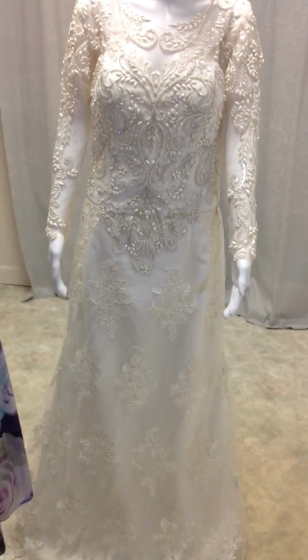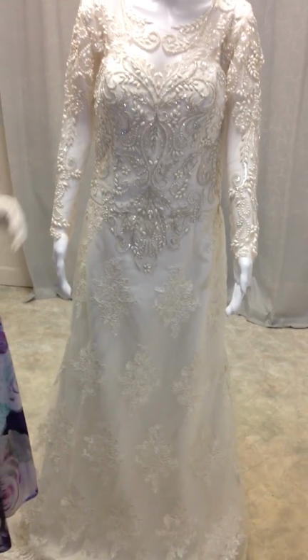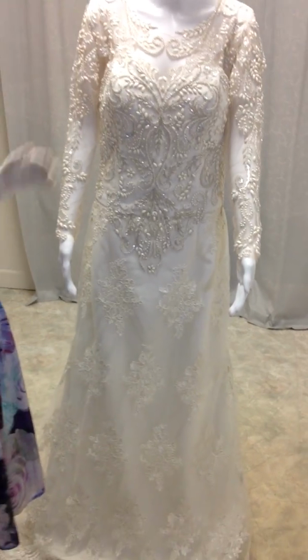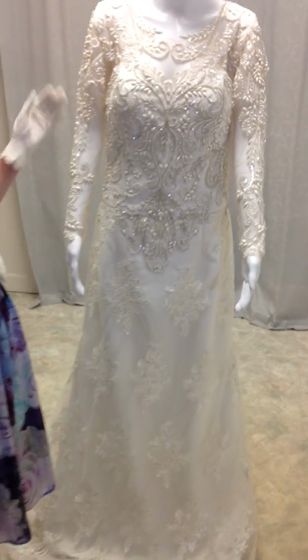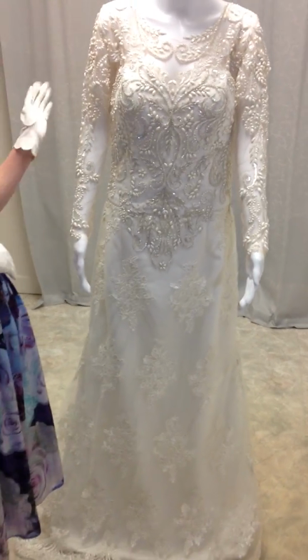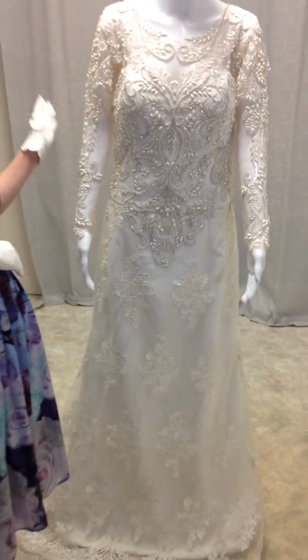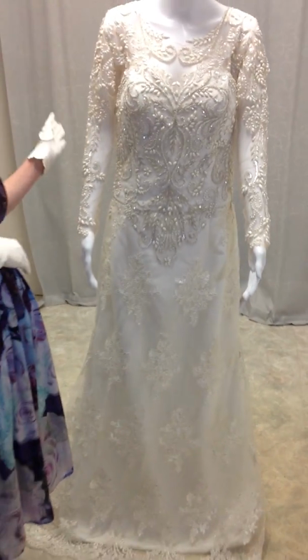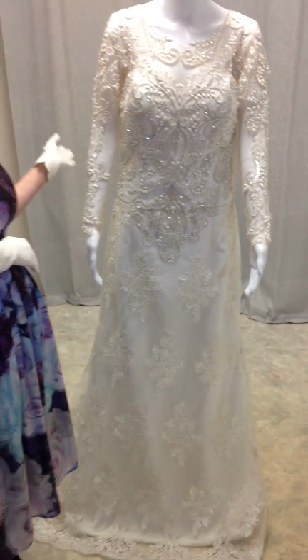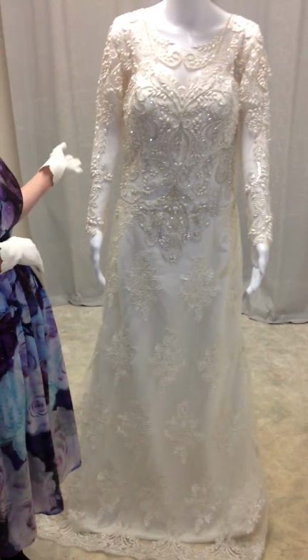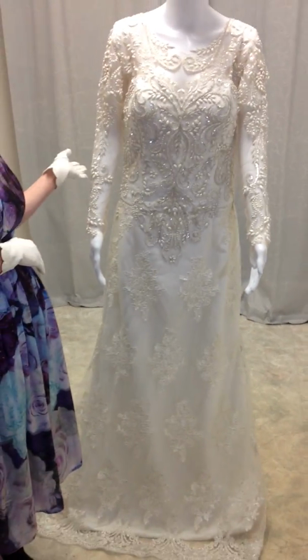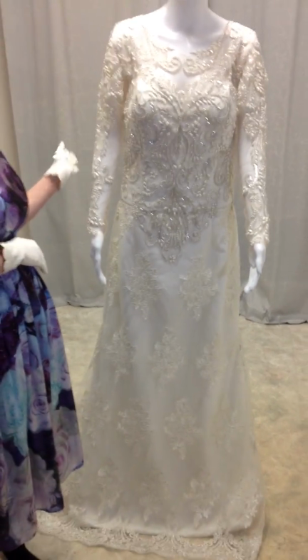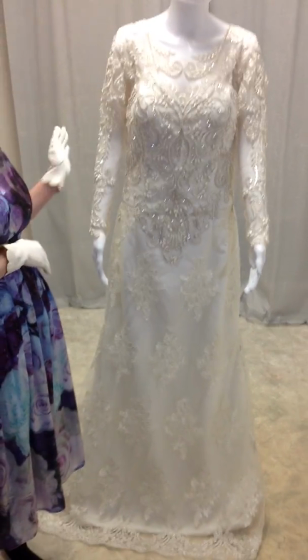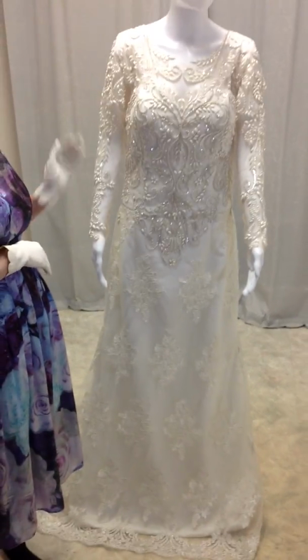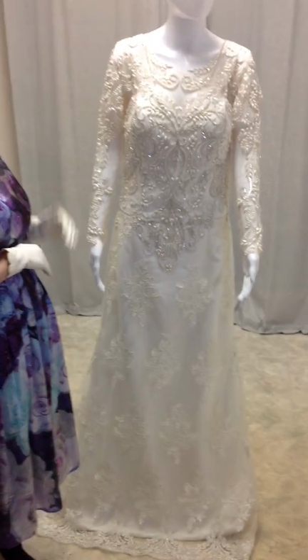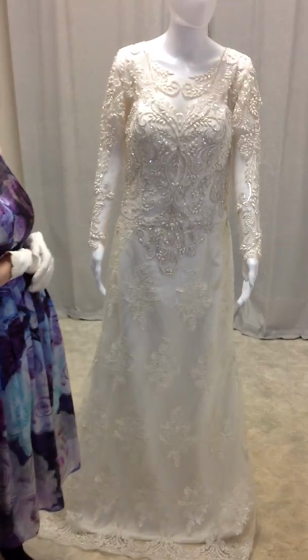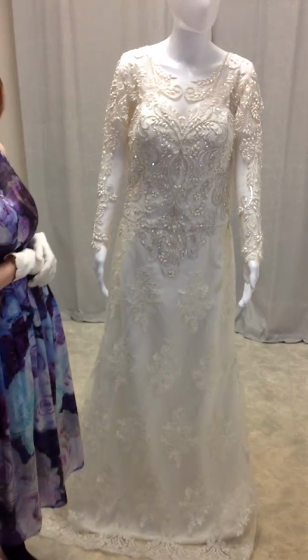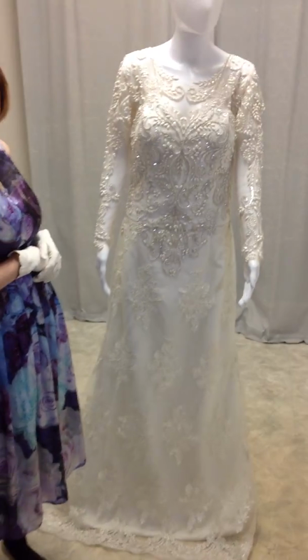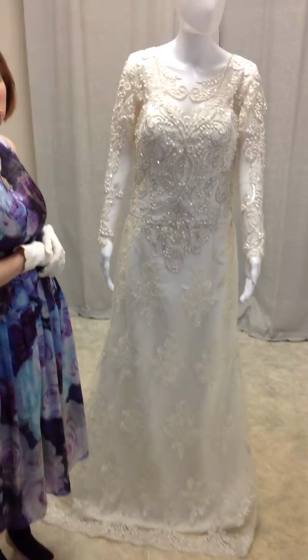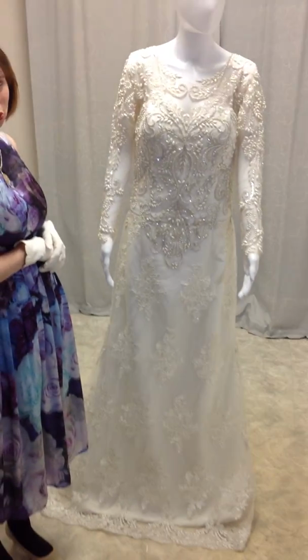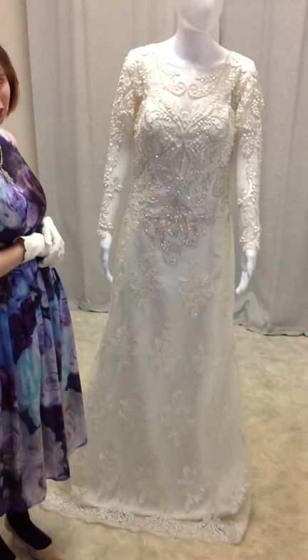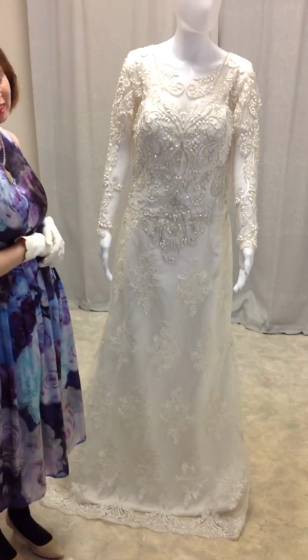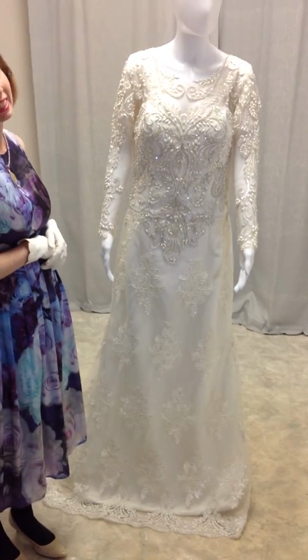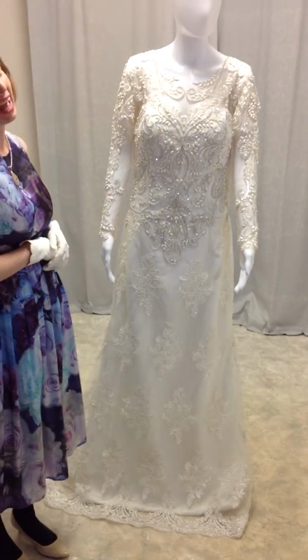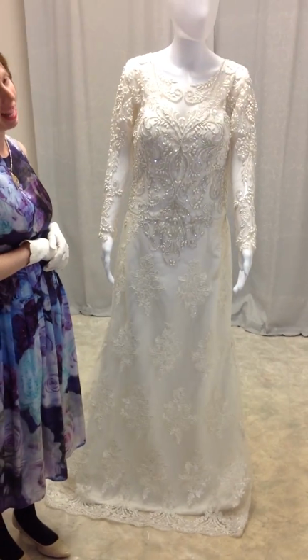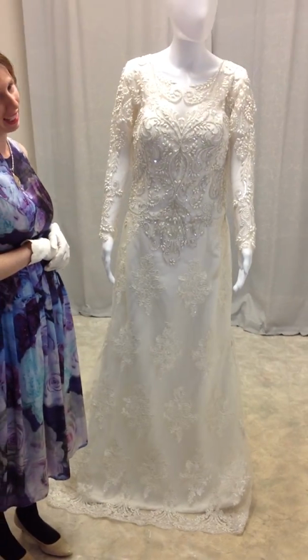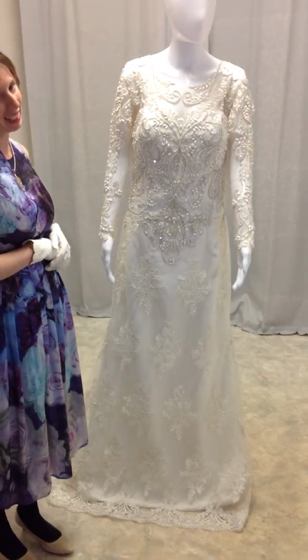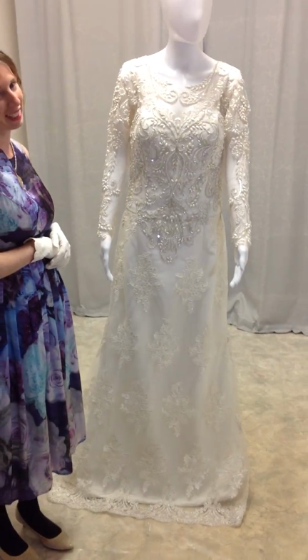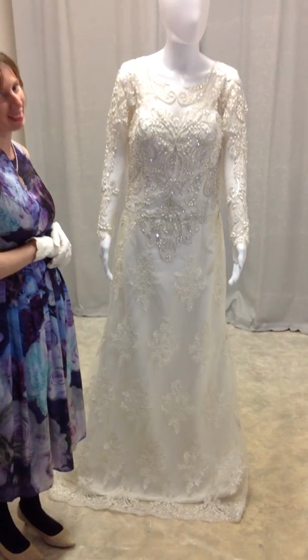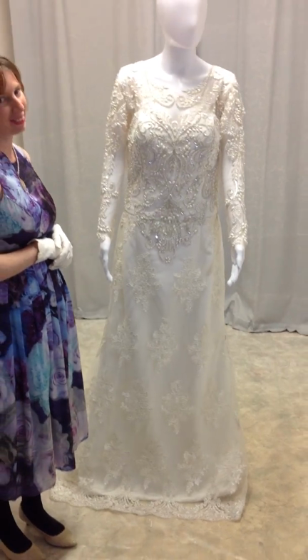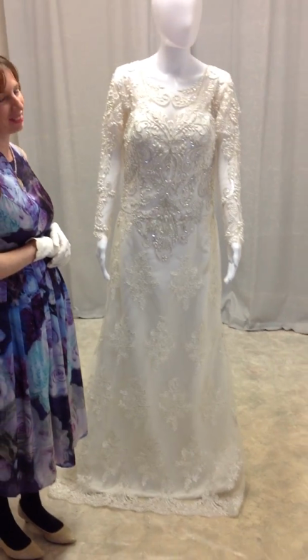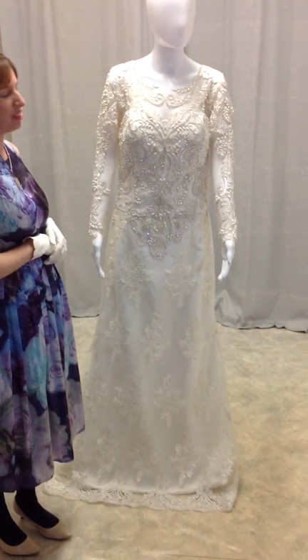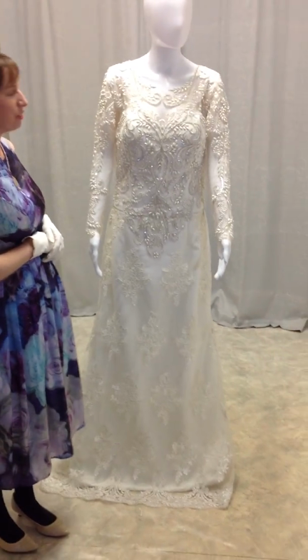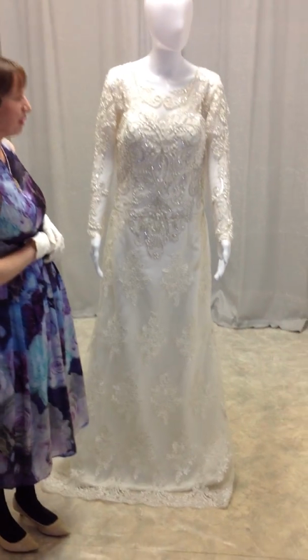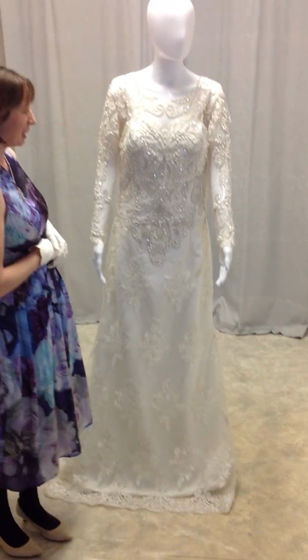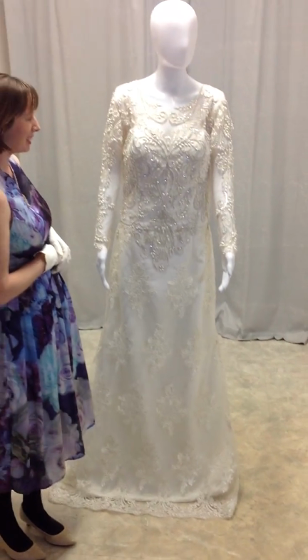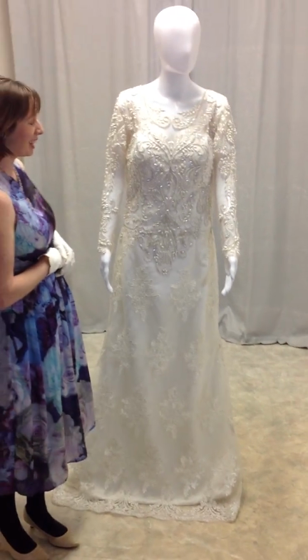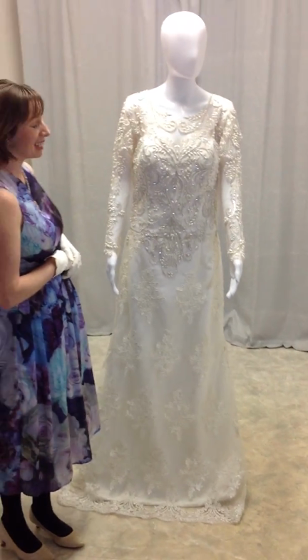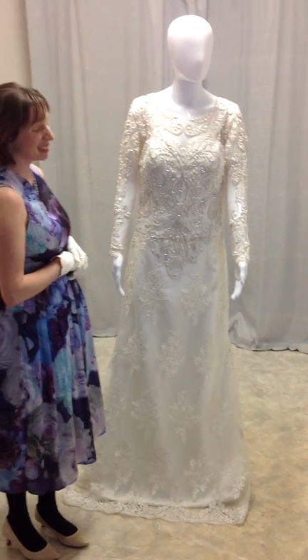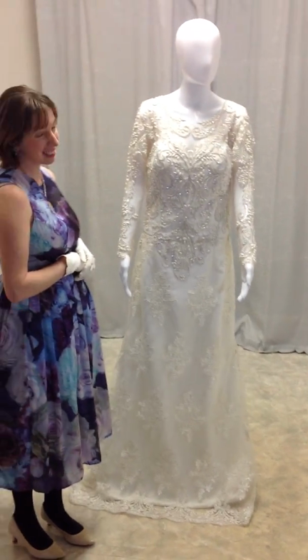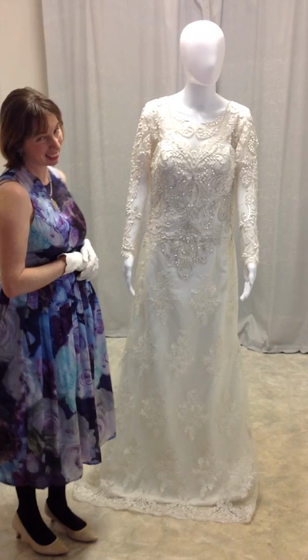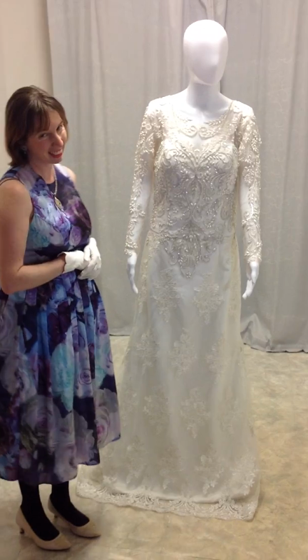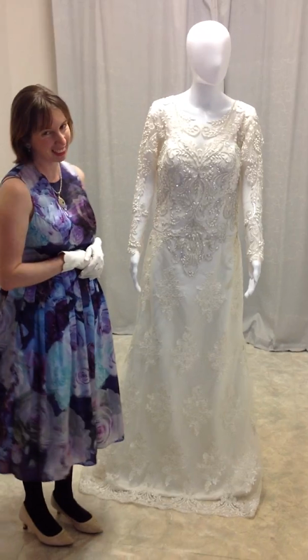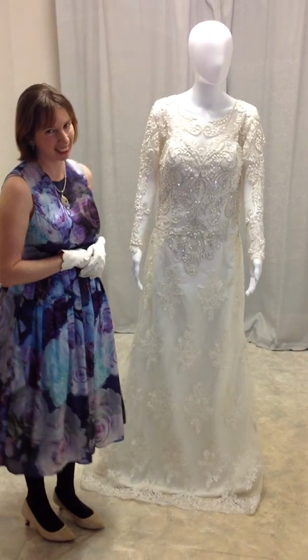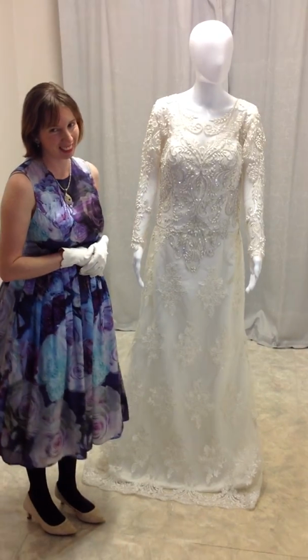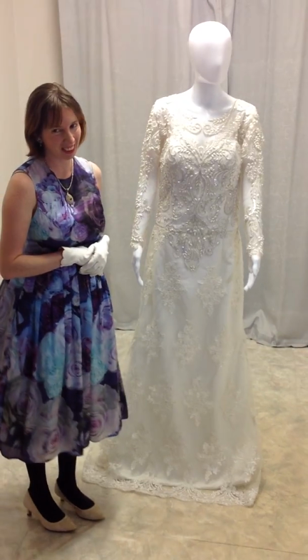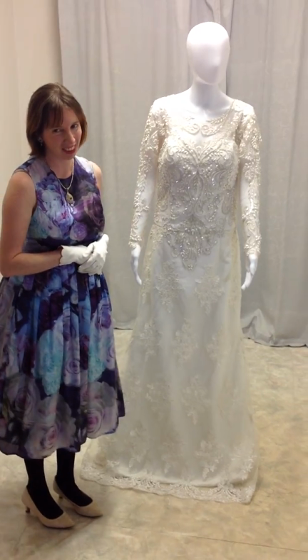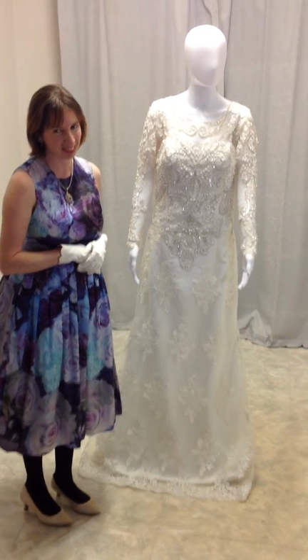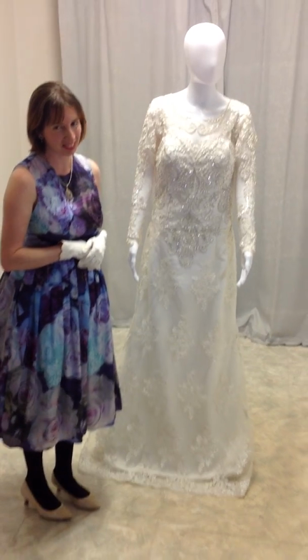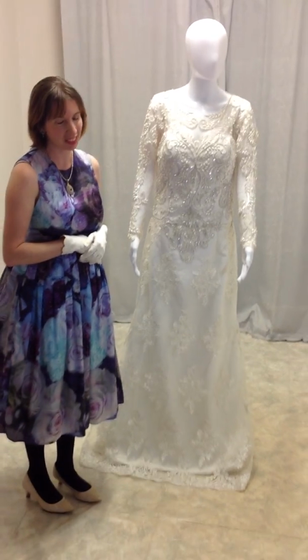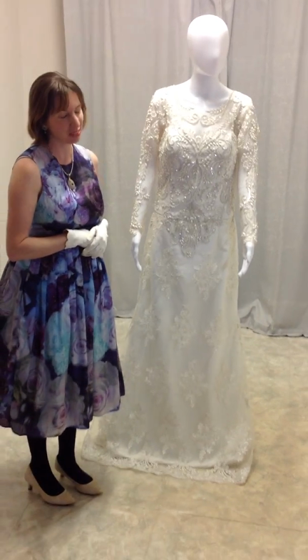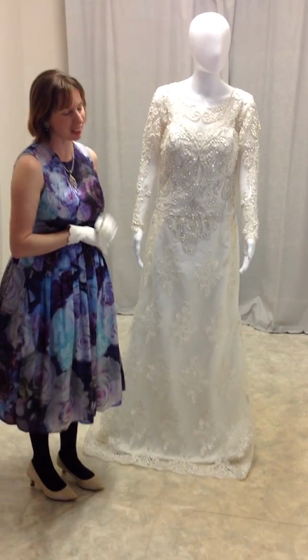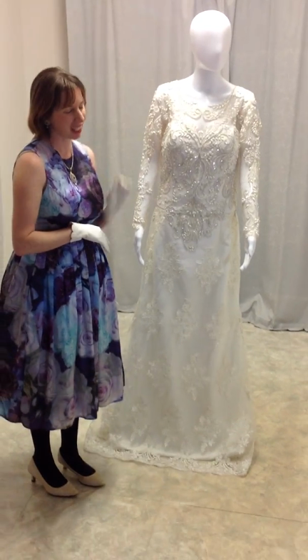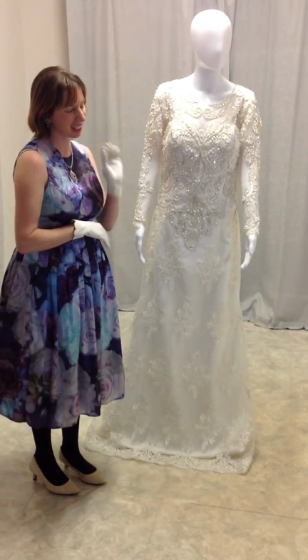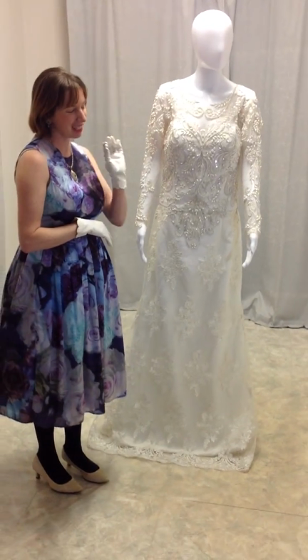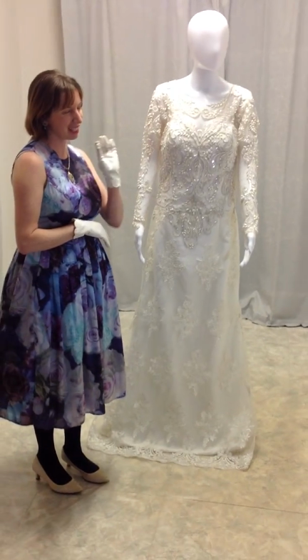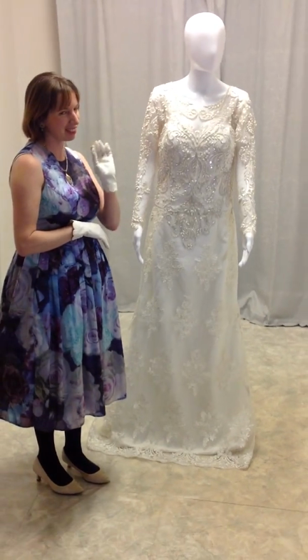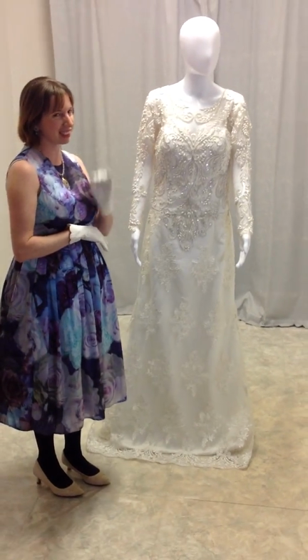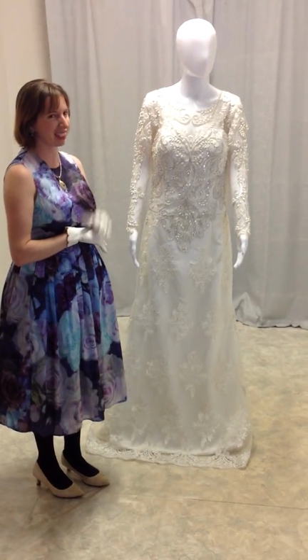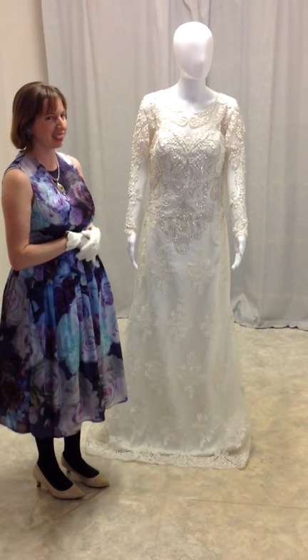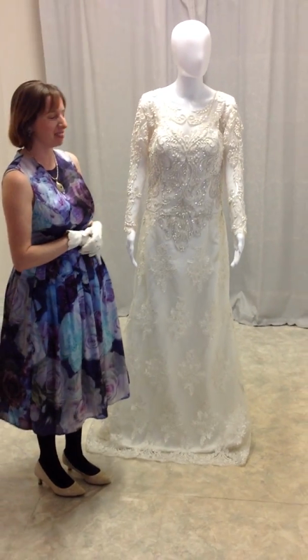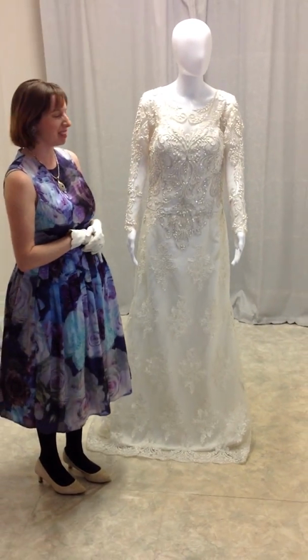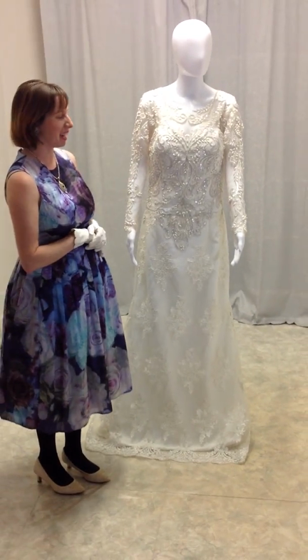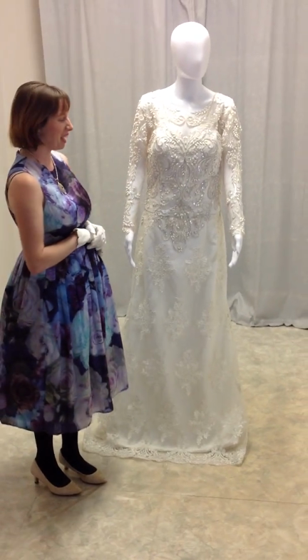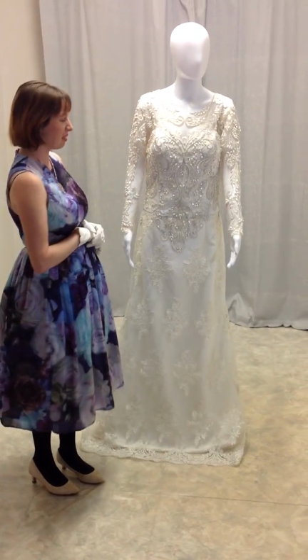For the bride who wants to be gorgeous and elegant on her wedding day, this is the design for you with that little touch of glam.